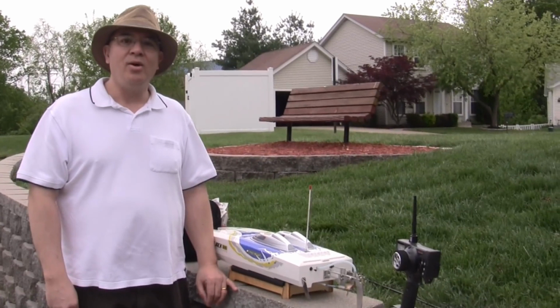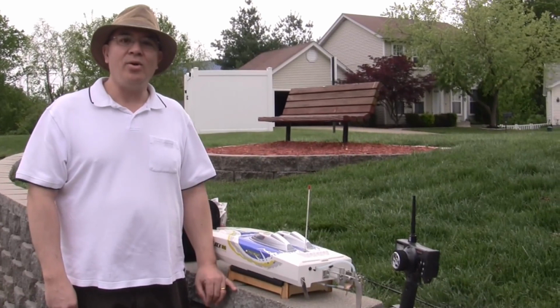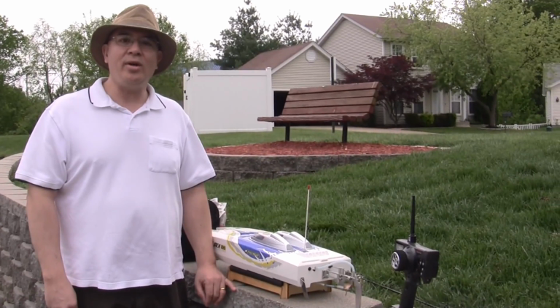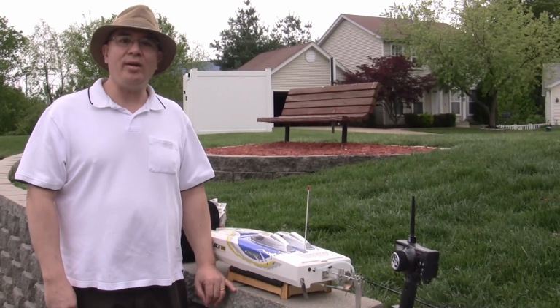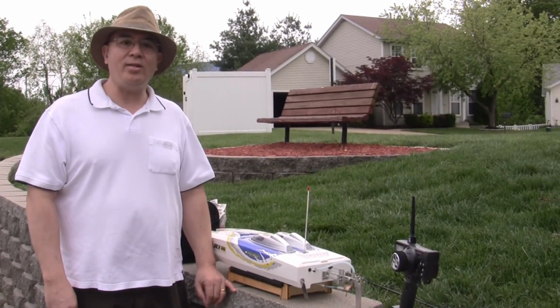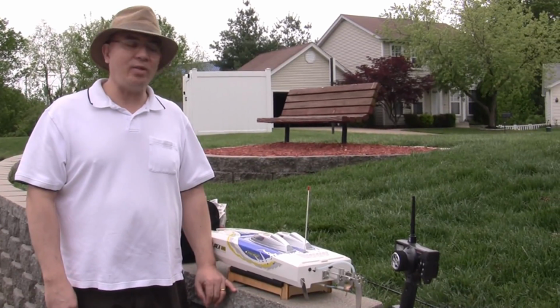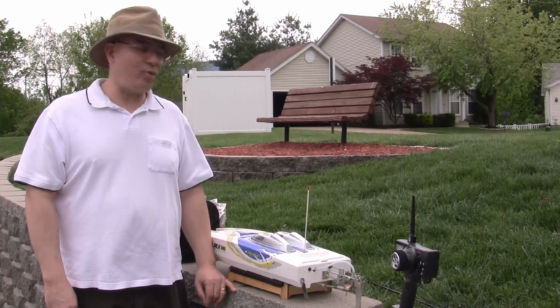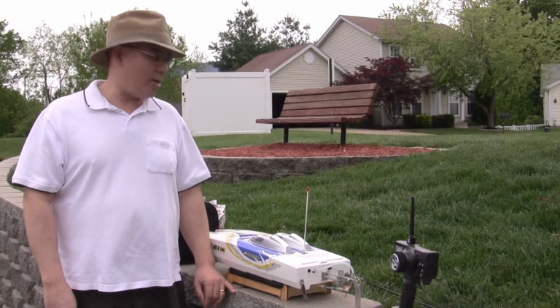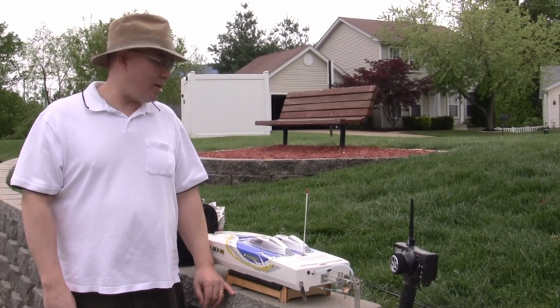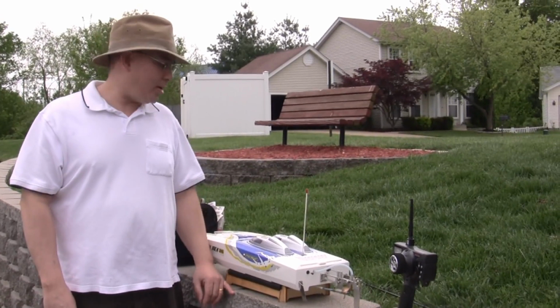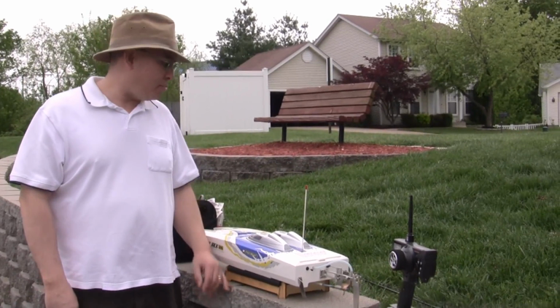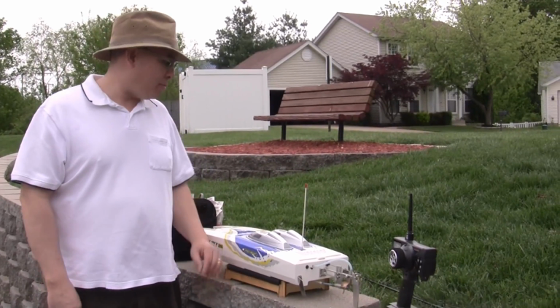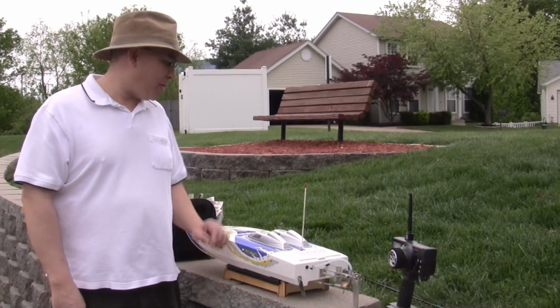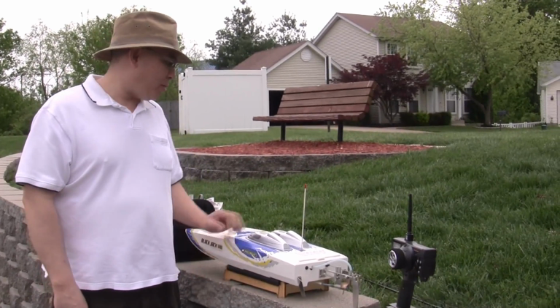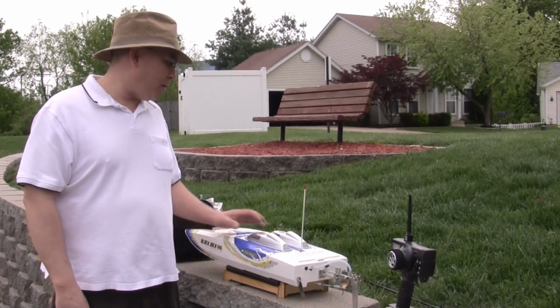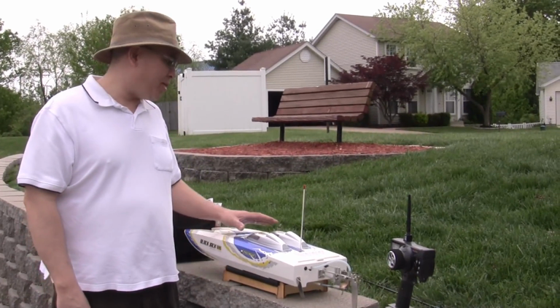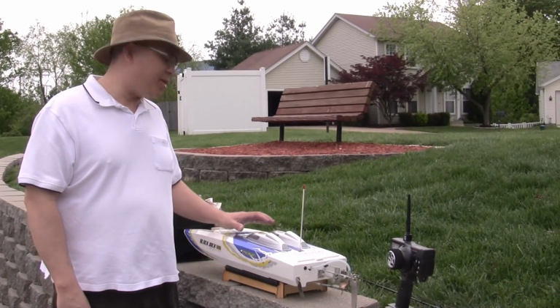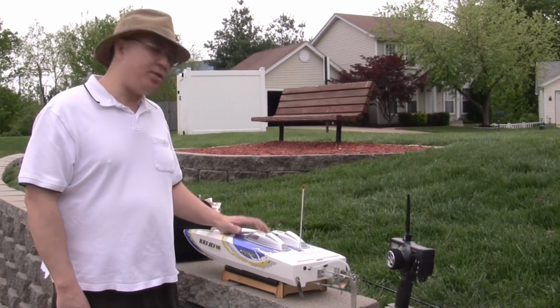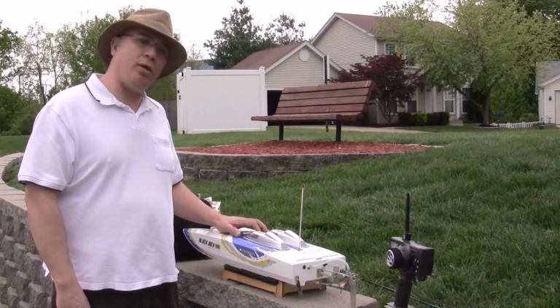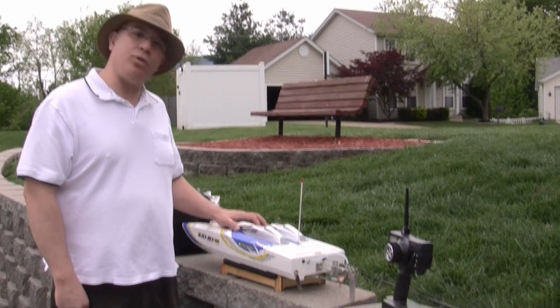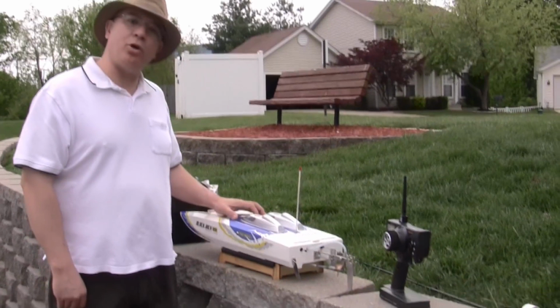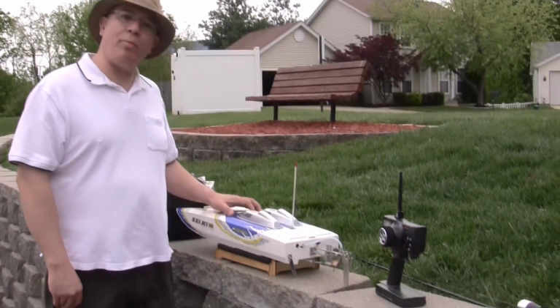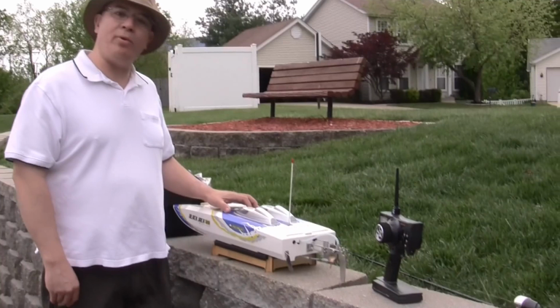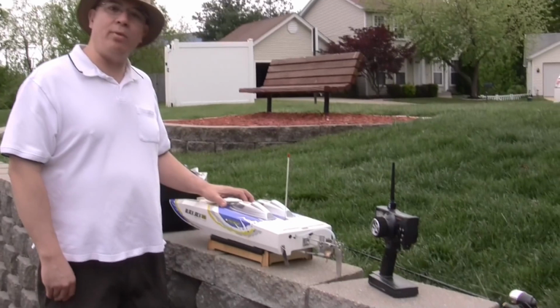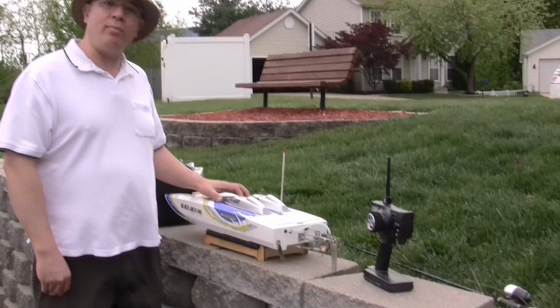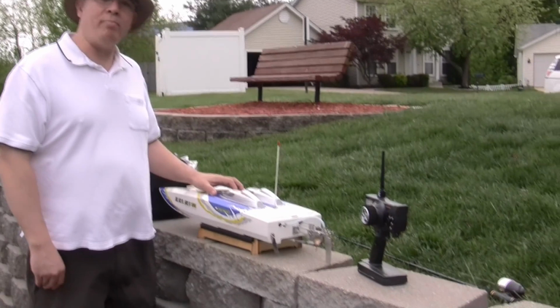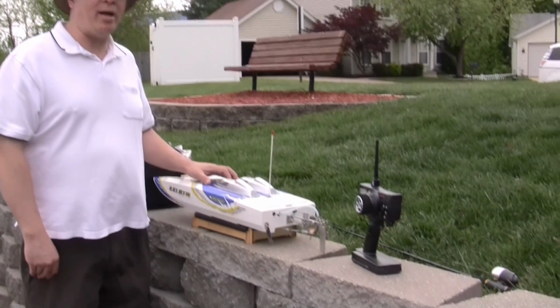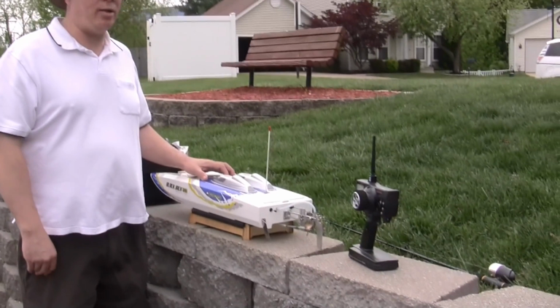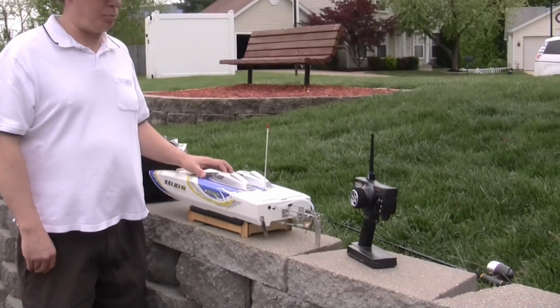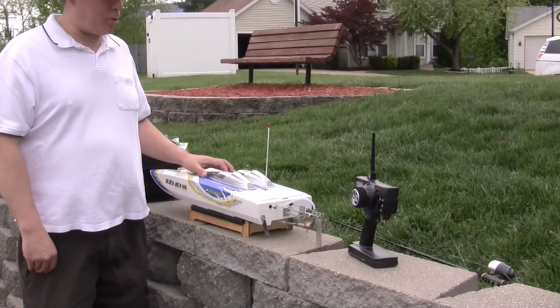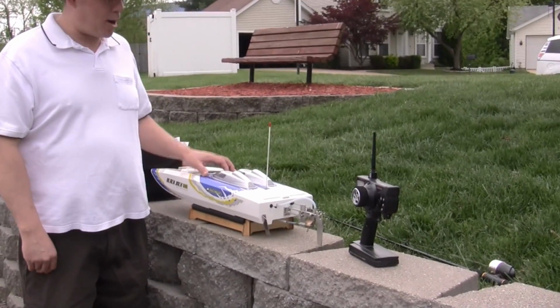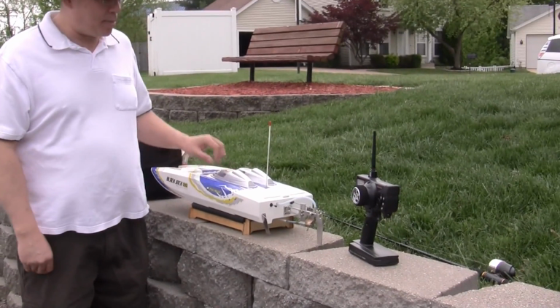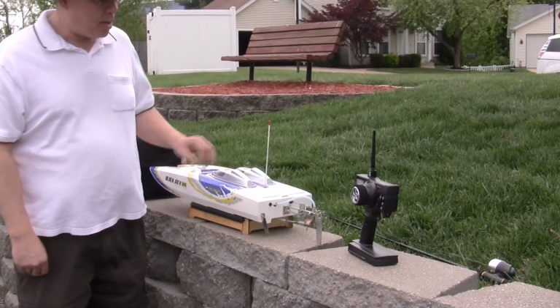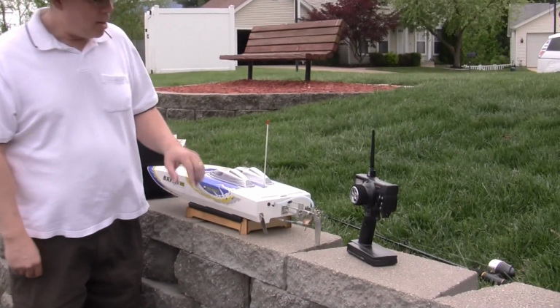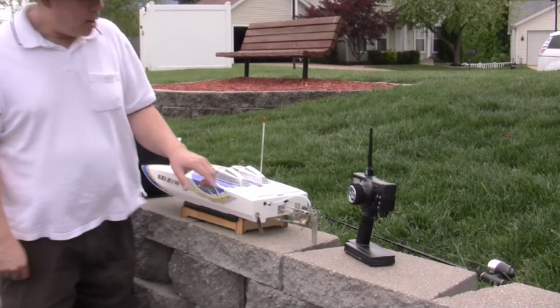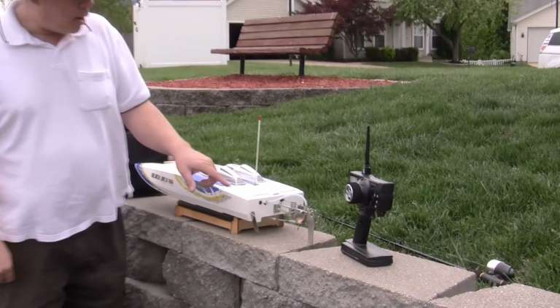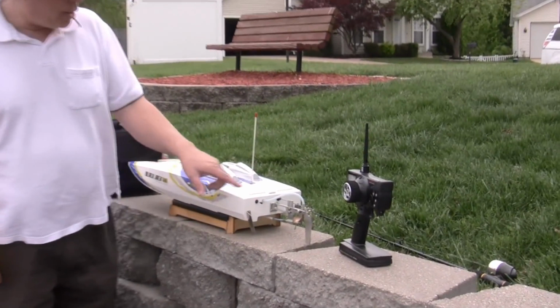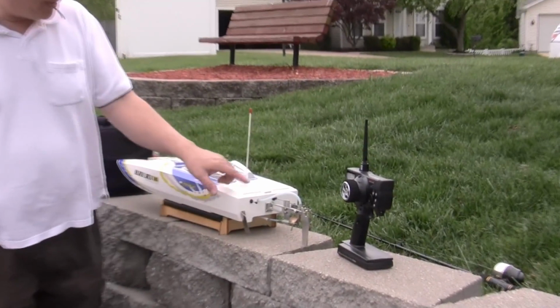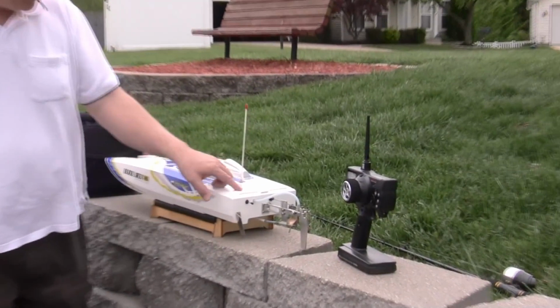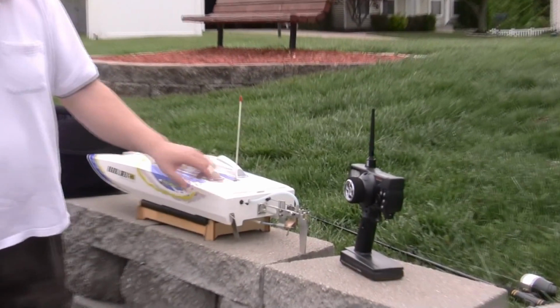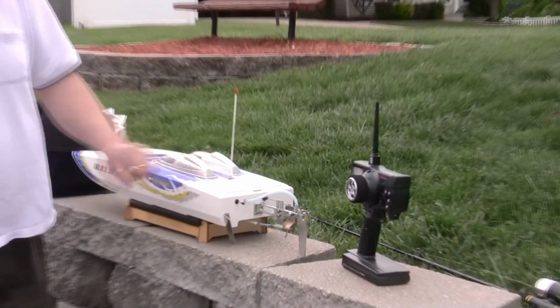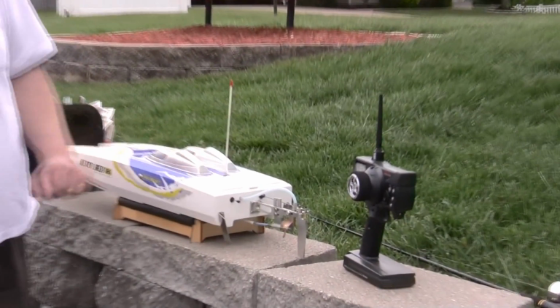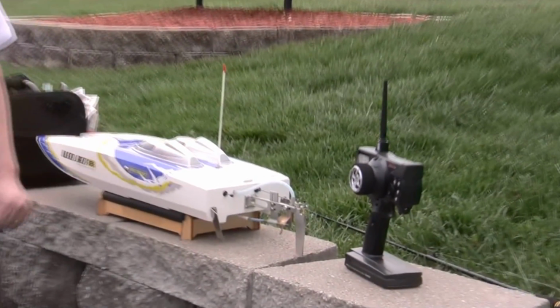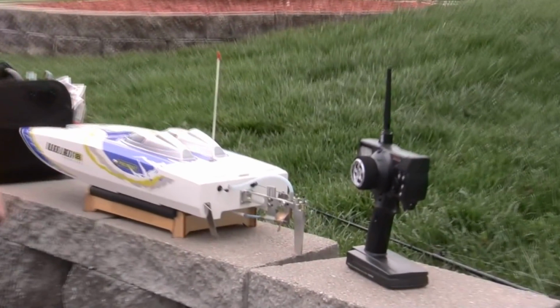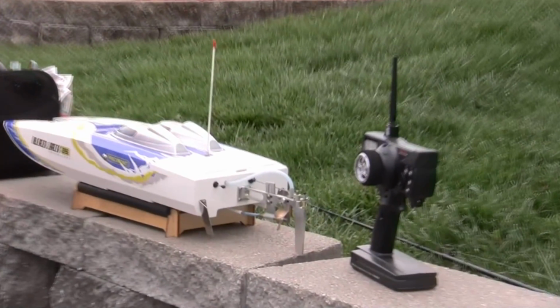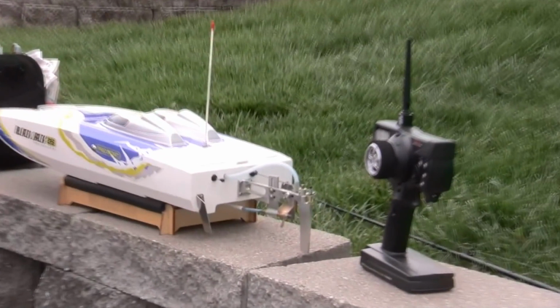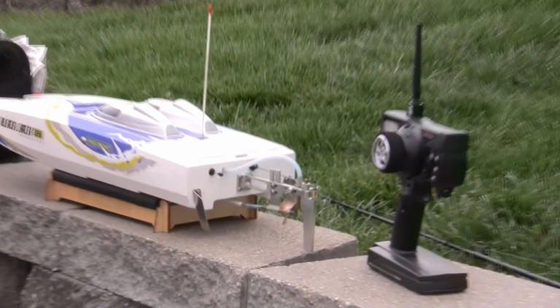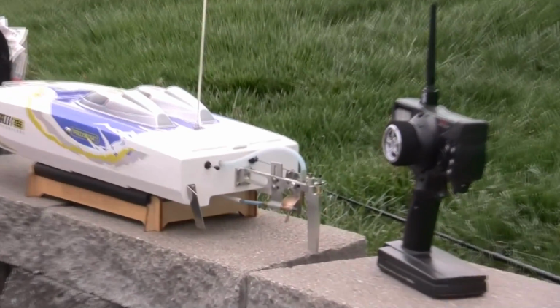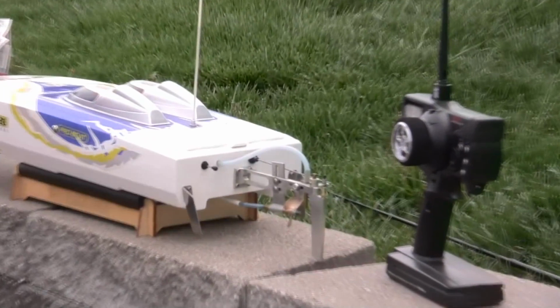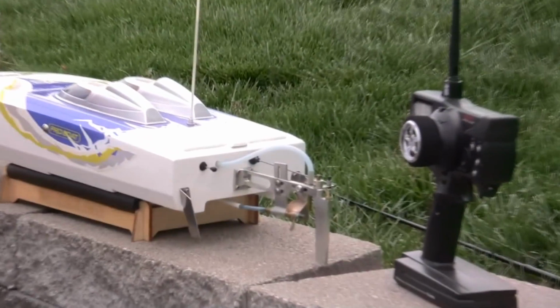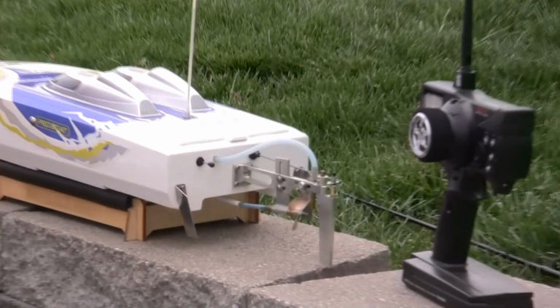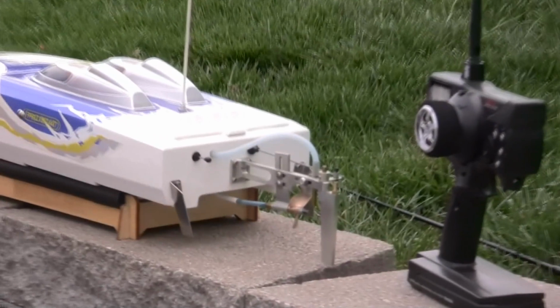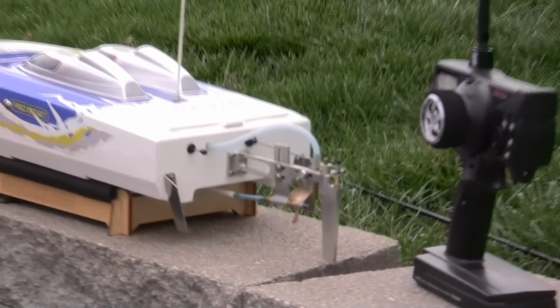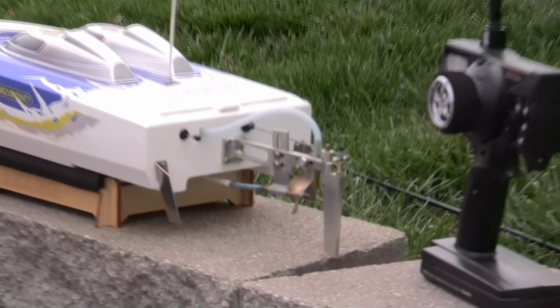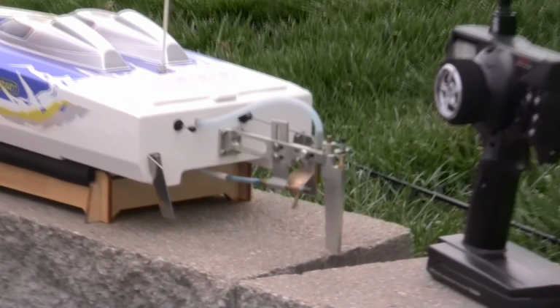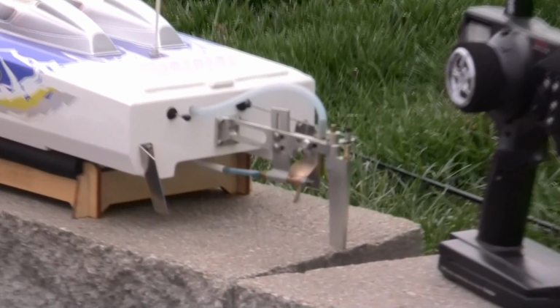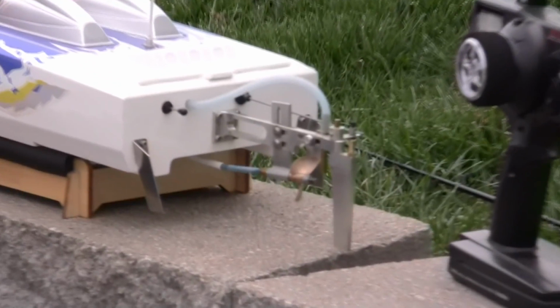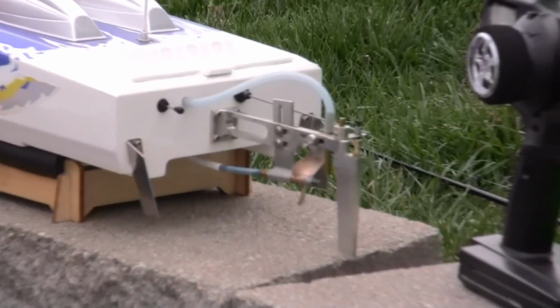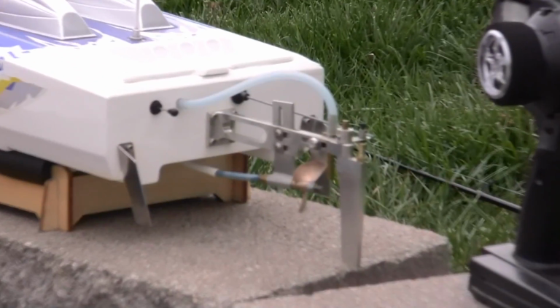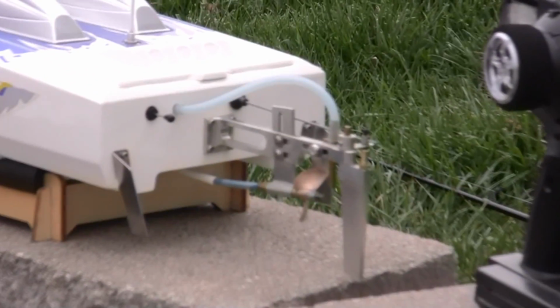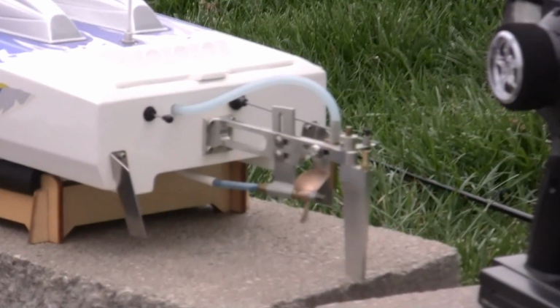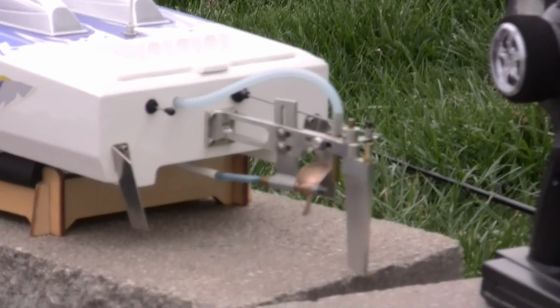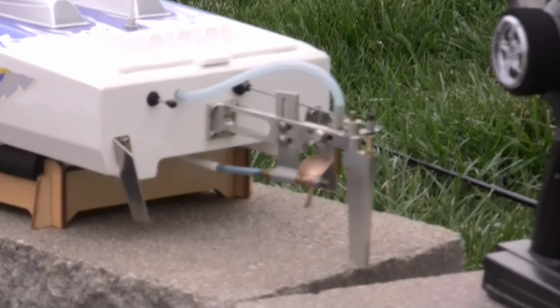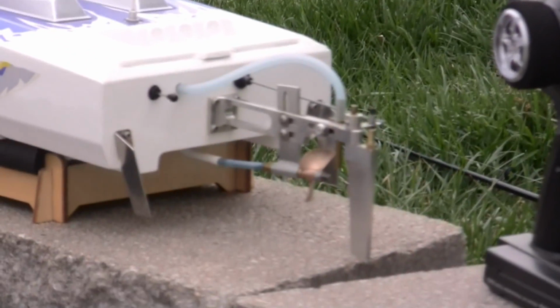Okay guys, I've gone ahead and put my newly detongued, sharpened, and balanced prop on my Blackjack 26 and we're getting ready to put it in the water.